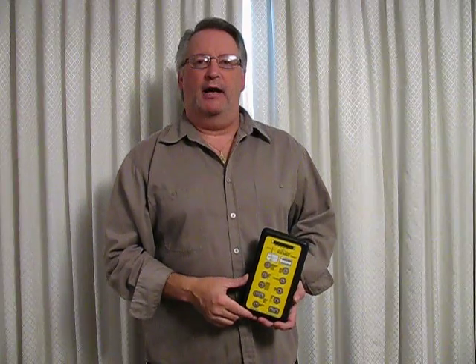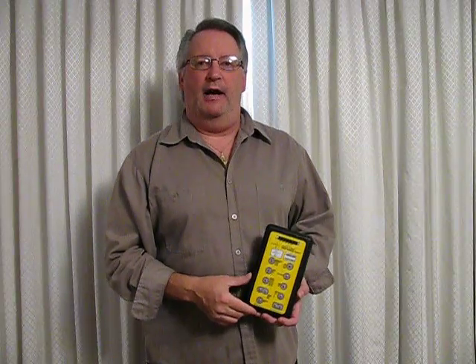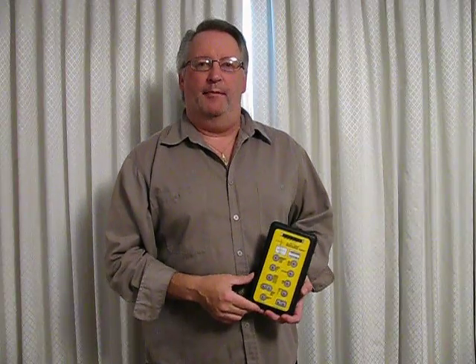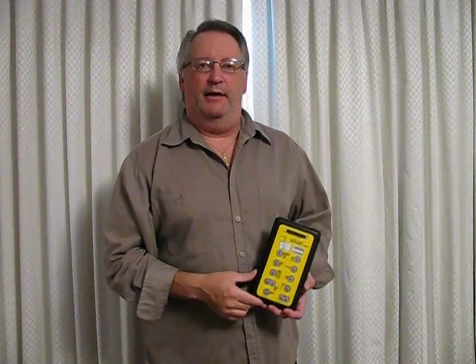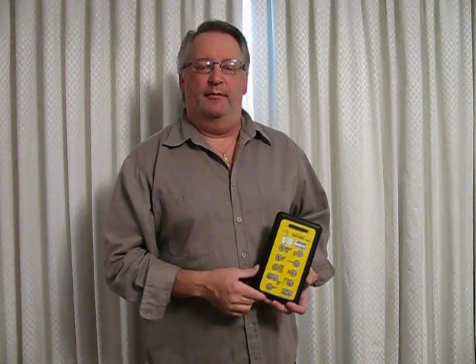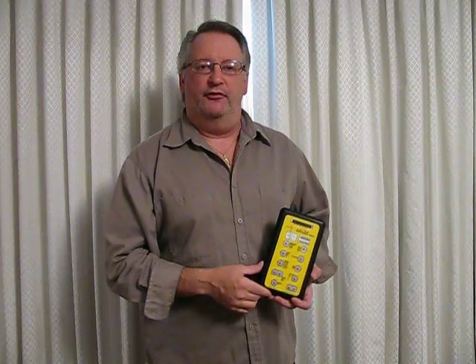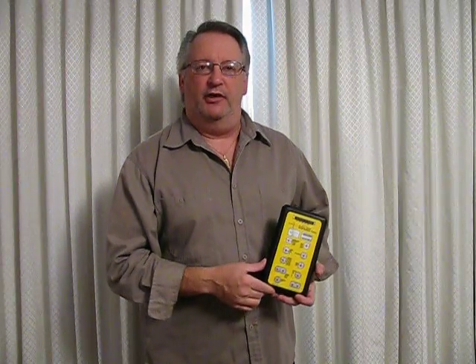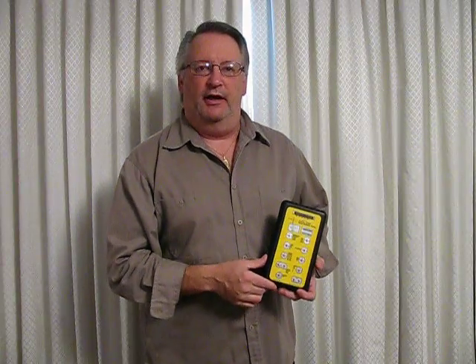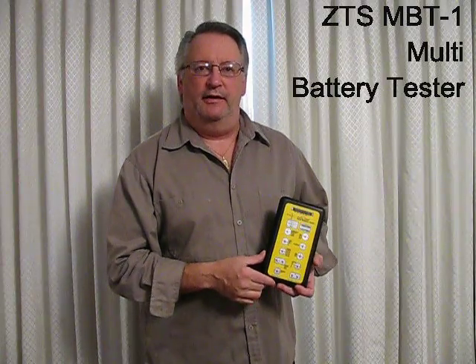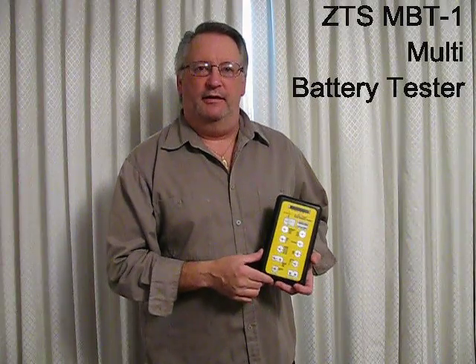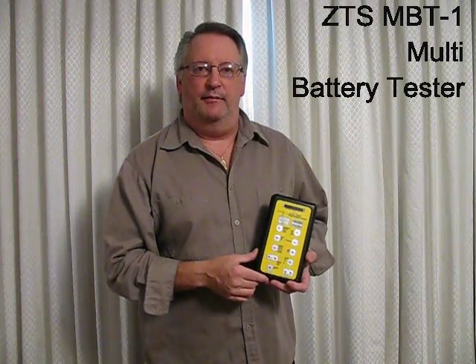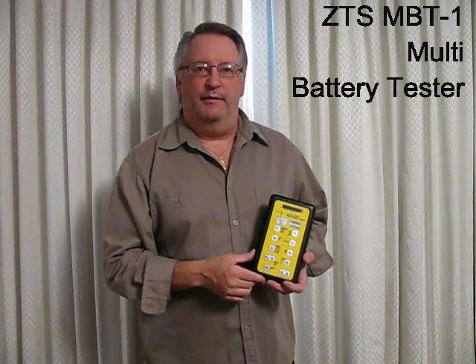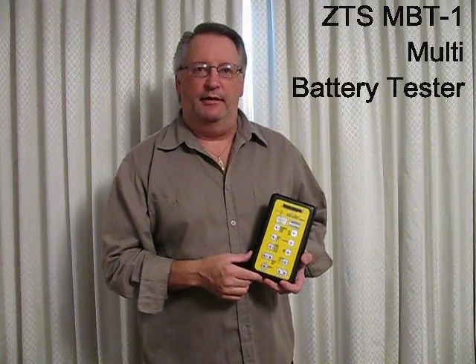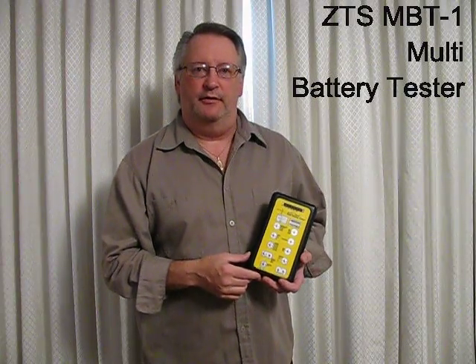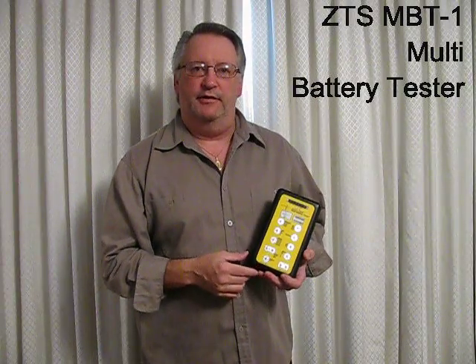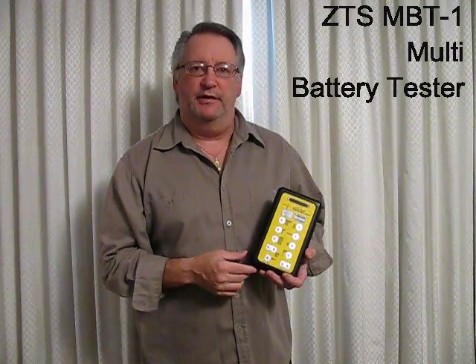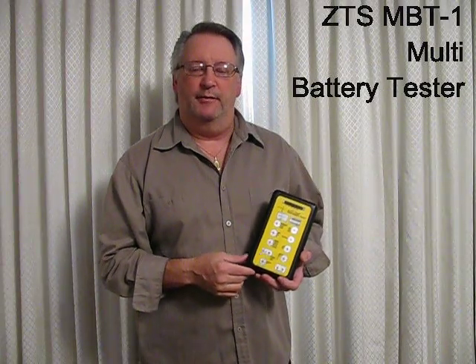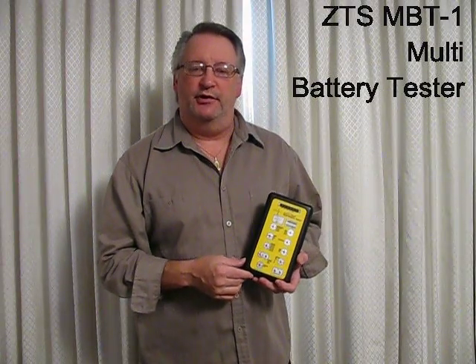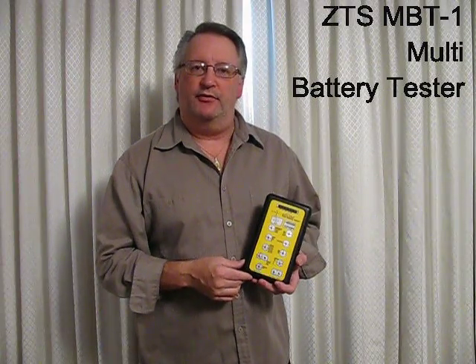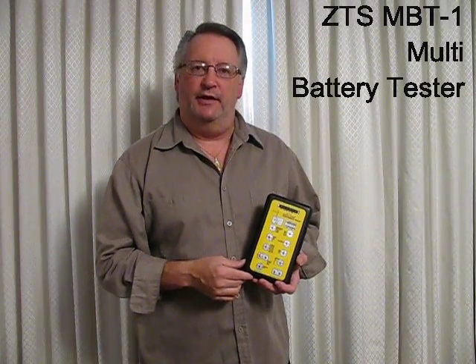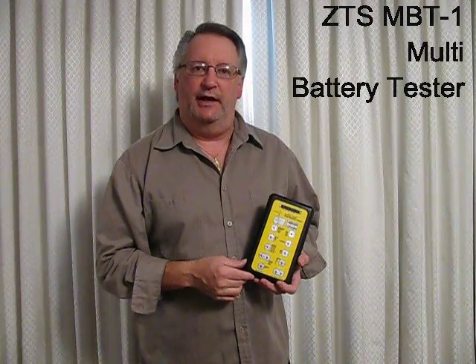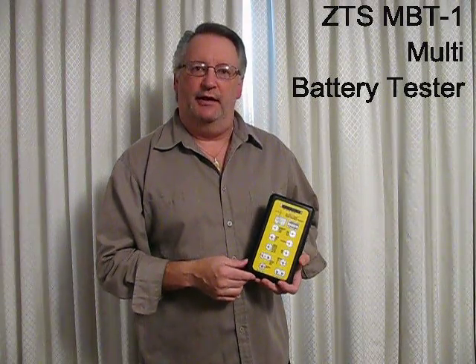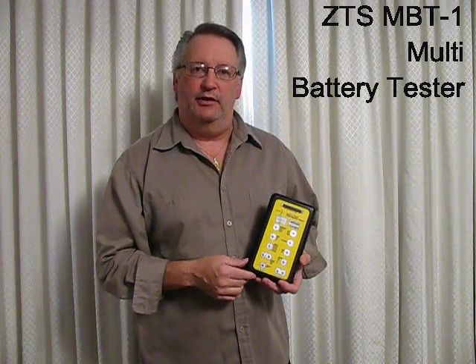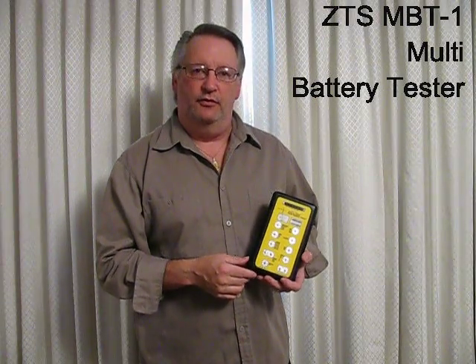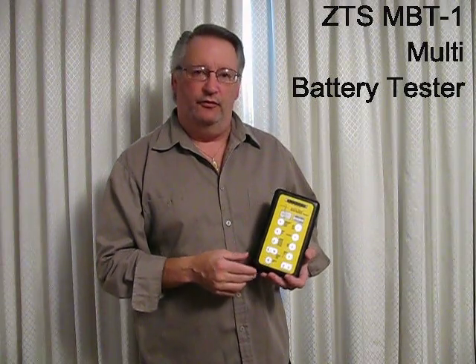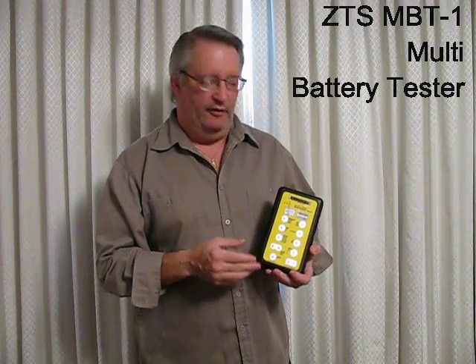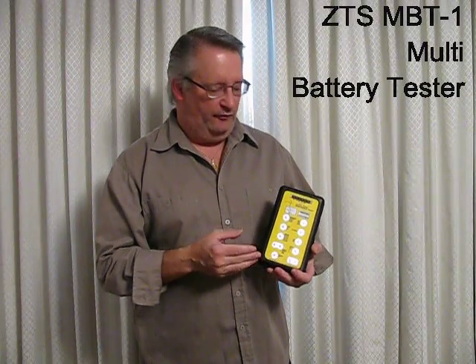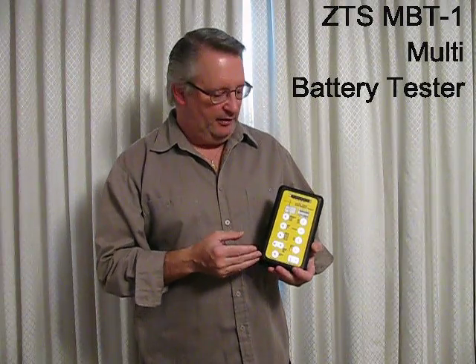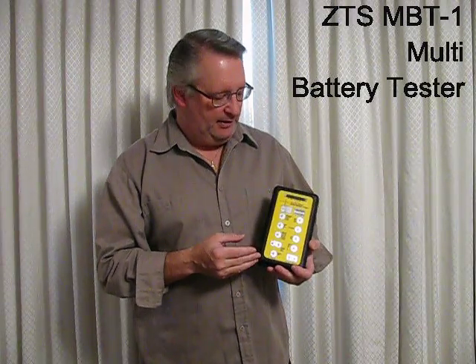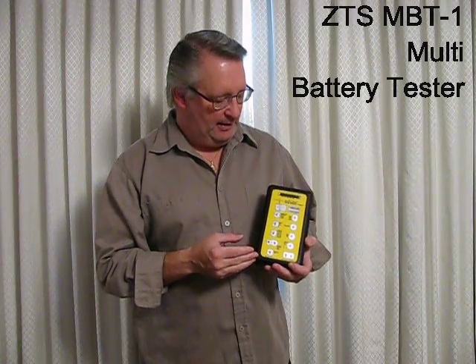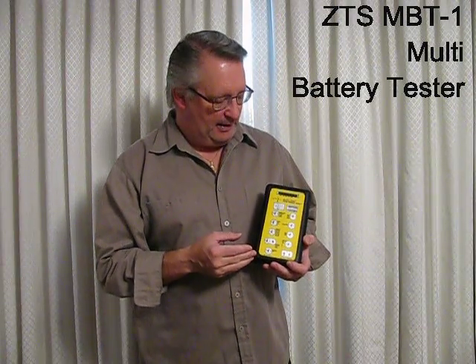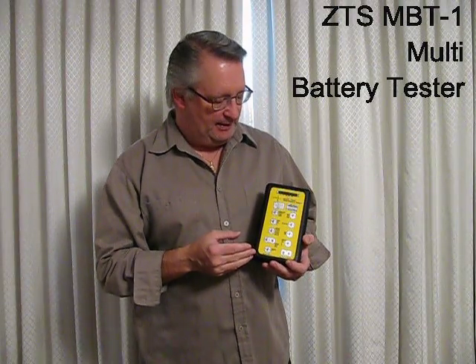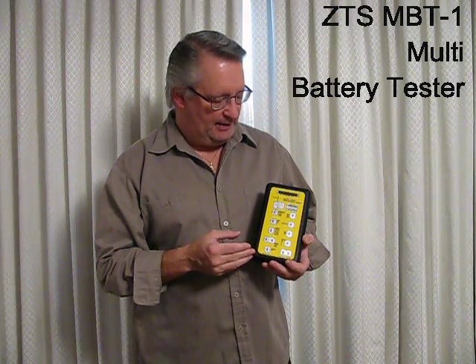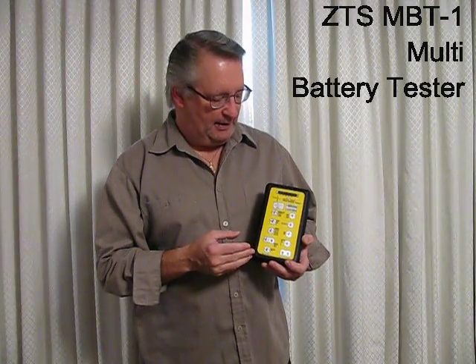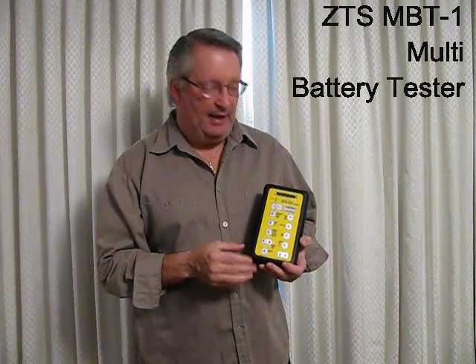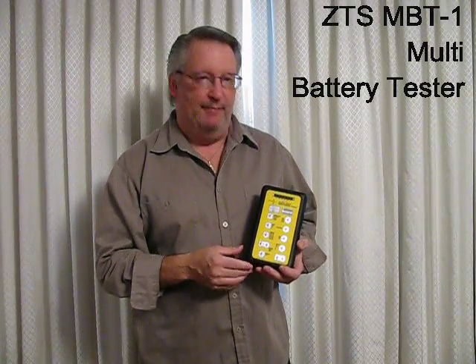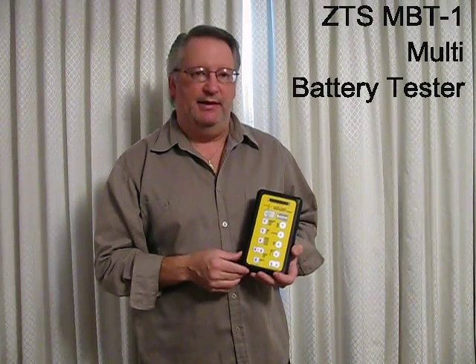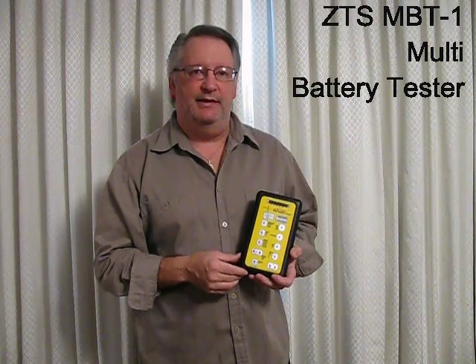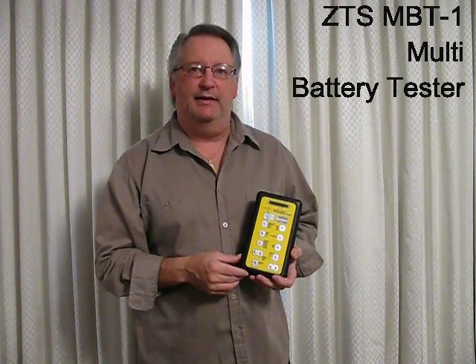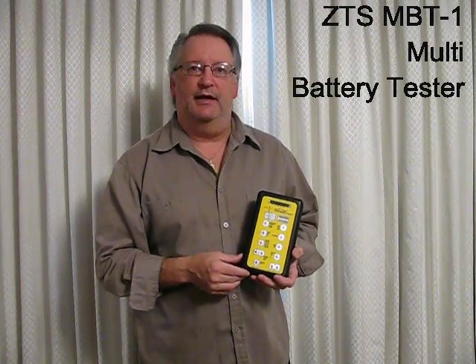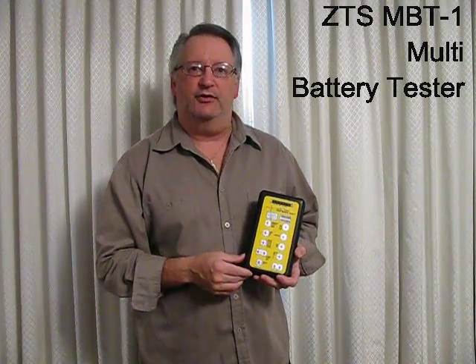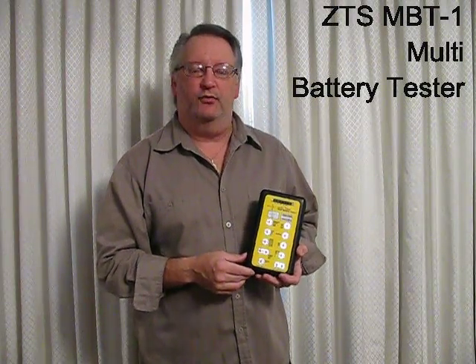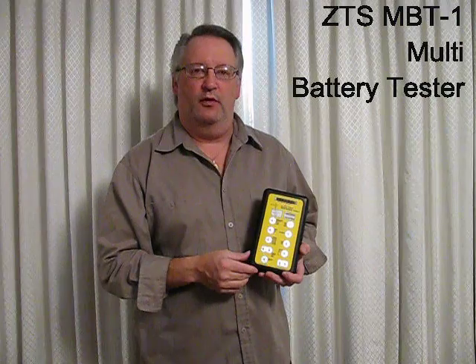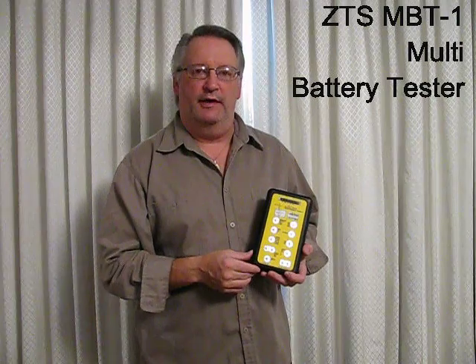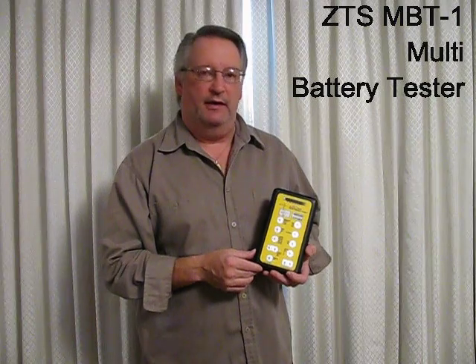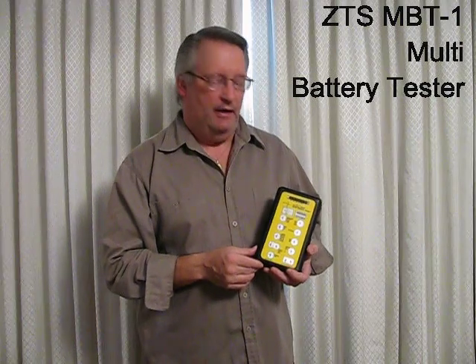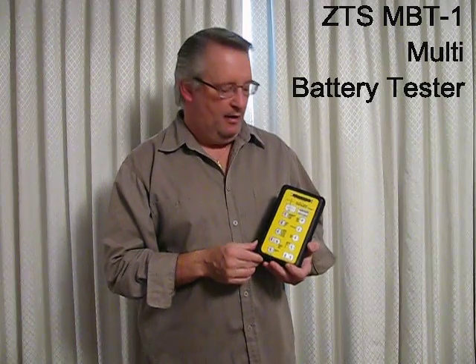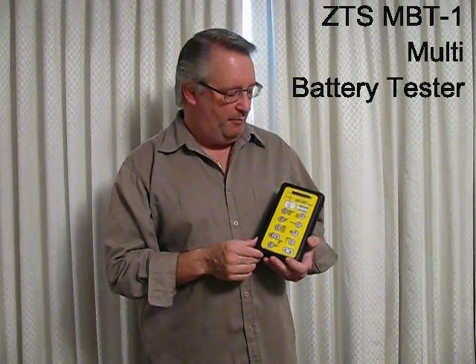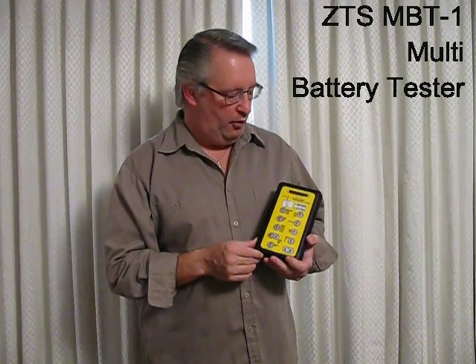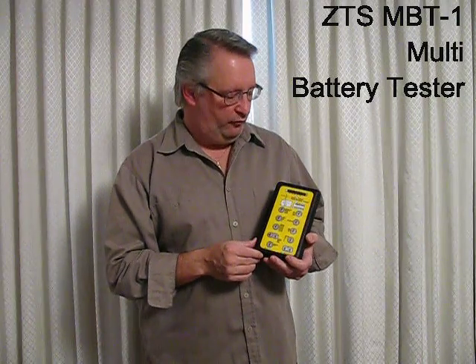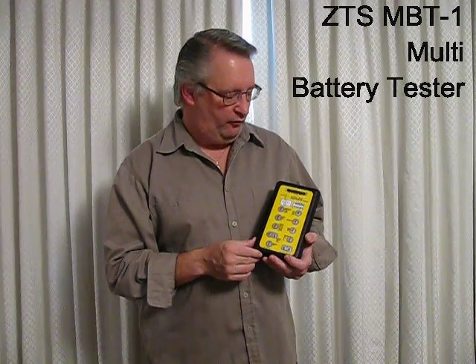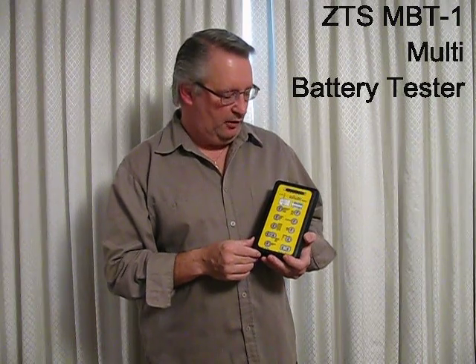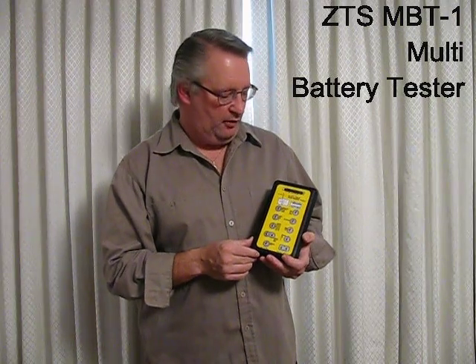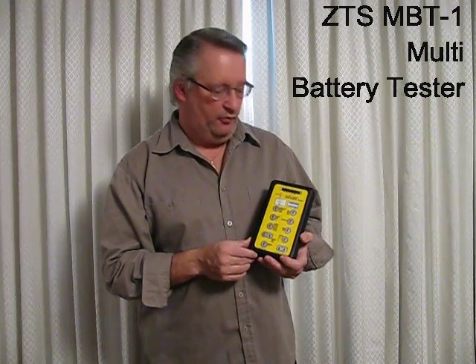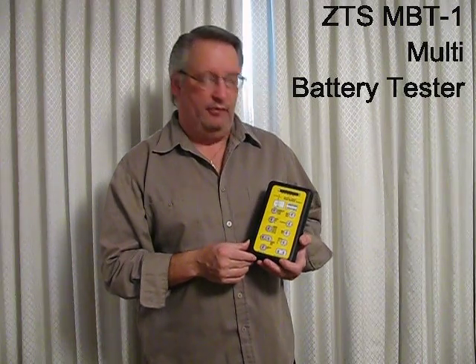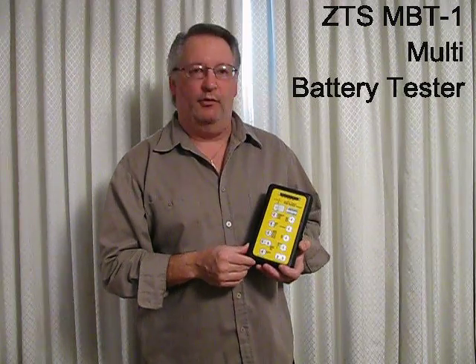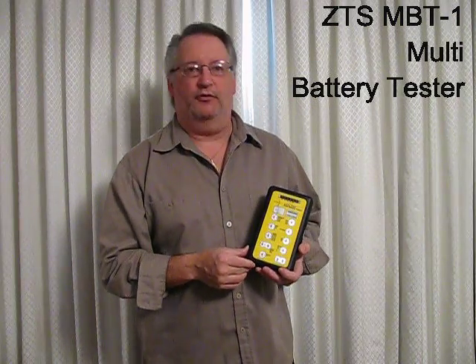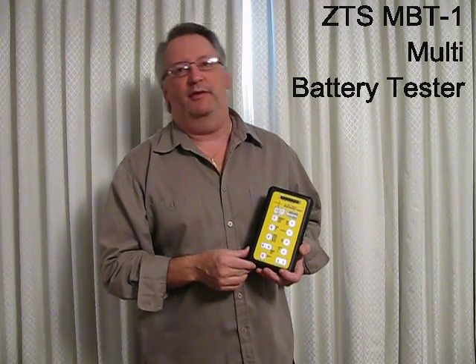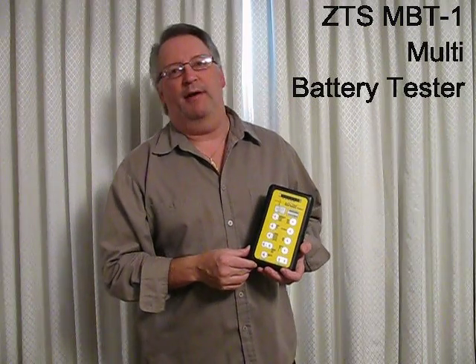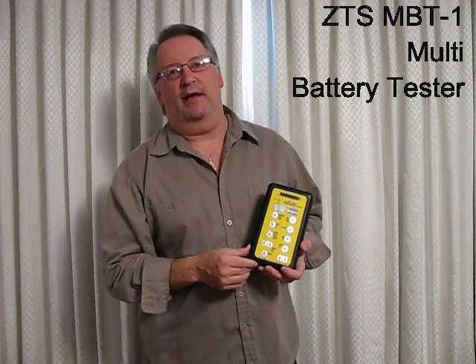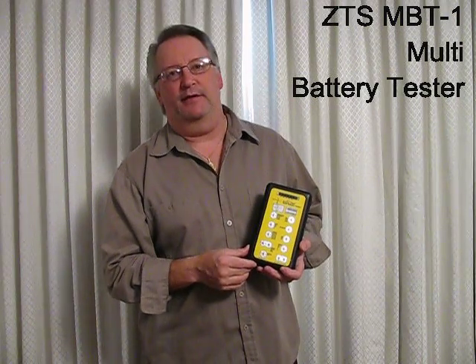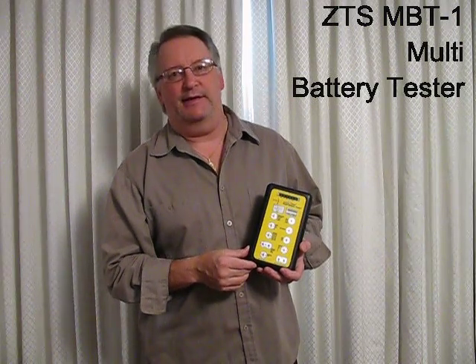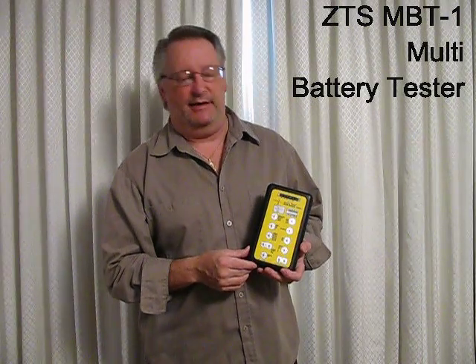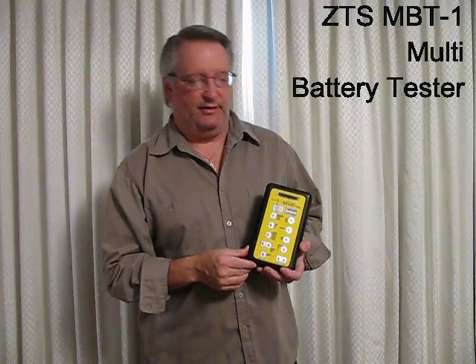Hi, my name is John, and I'm here to demonstrate how to use the ZTS MBT-1 Pulse Load Multi-Battery Tester.